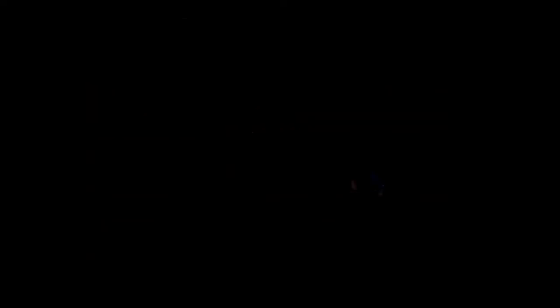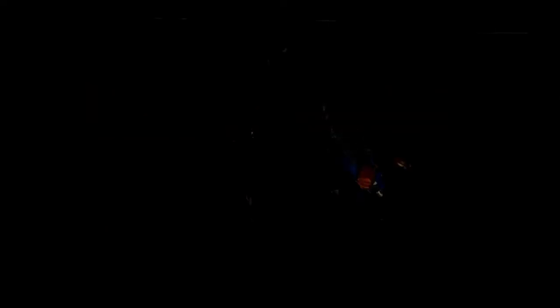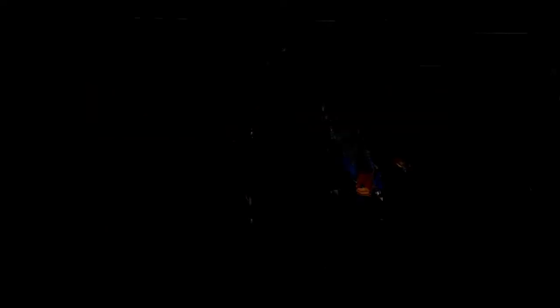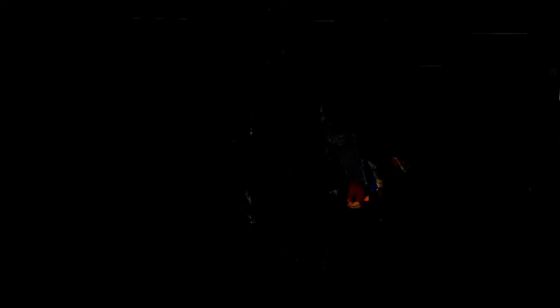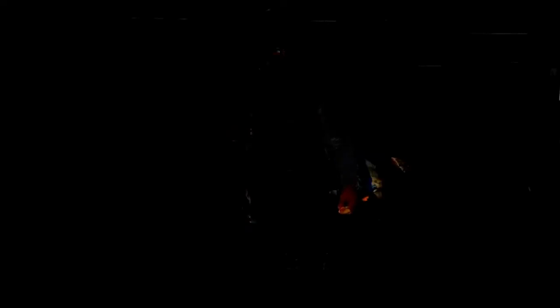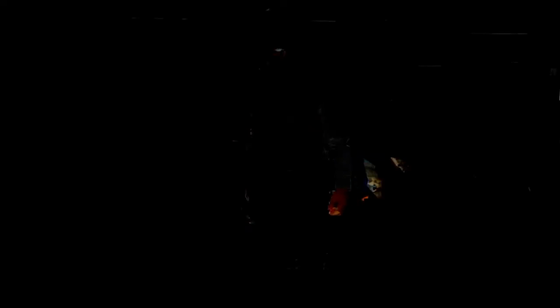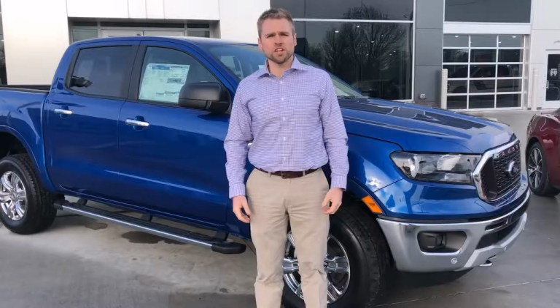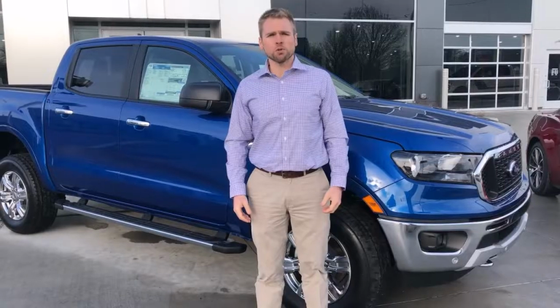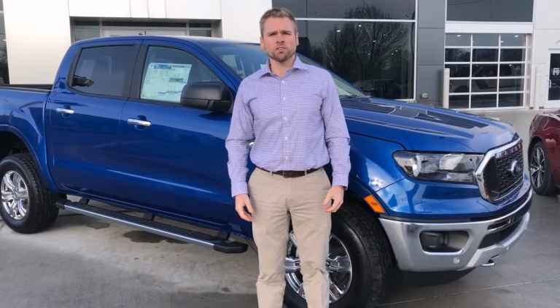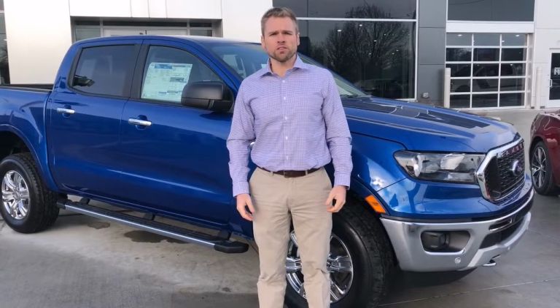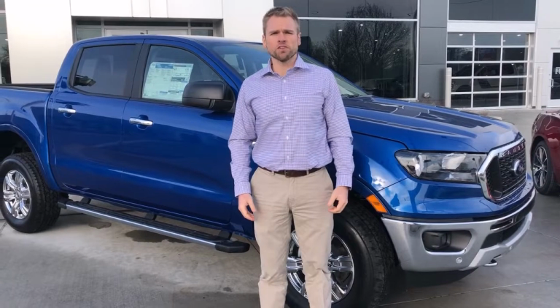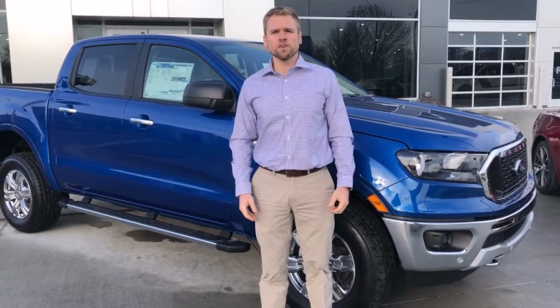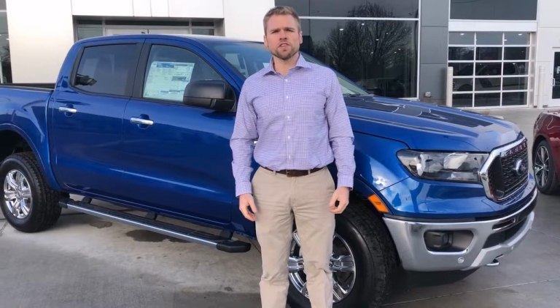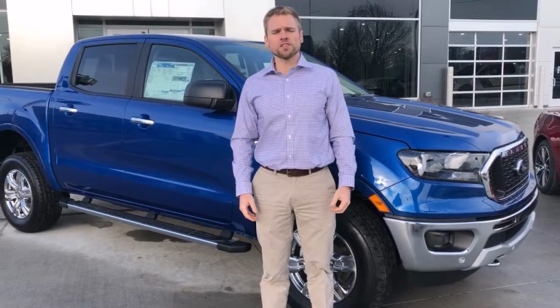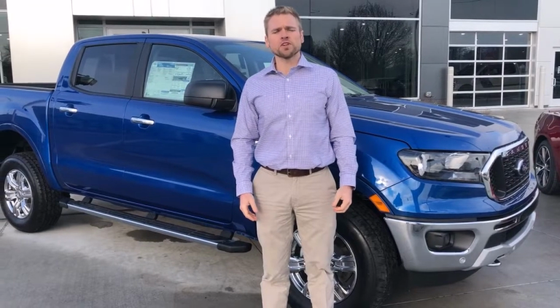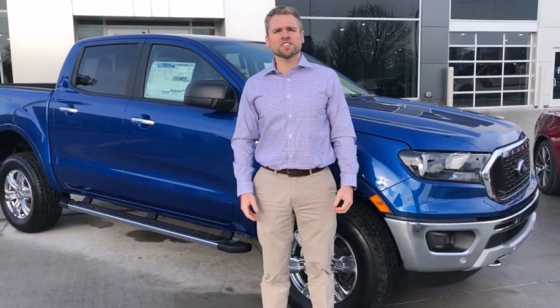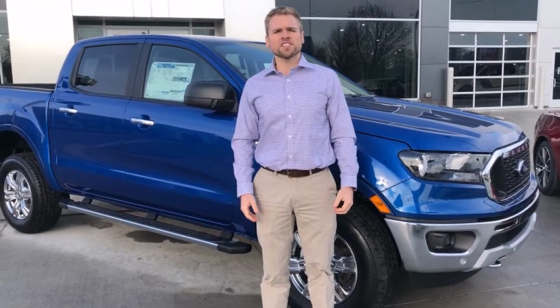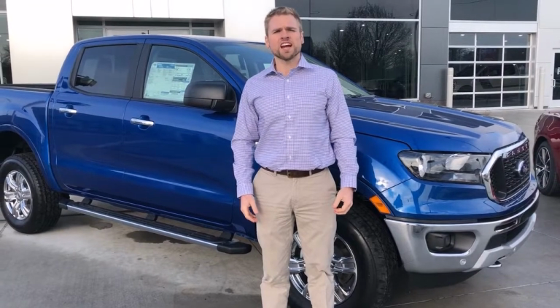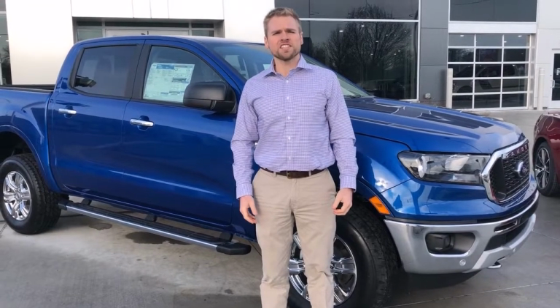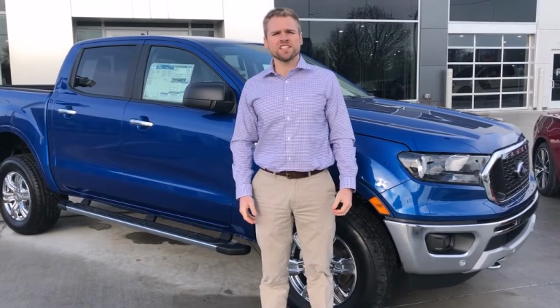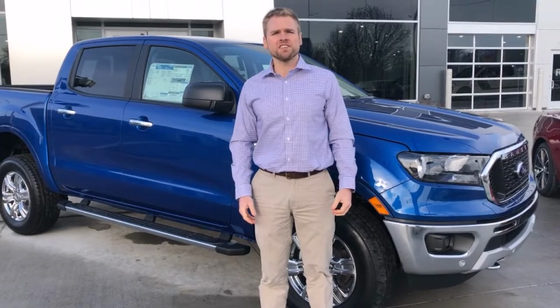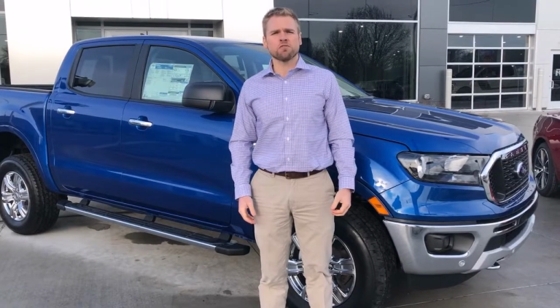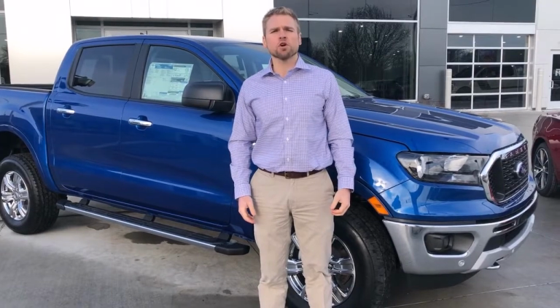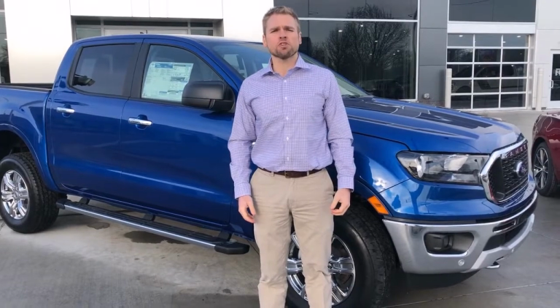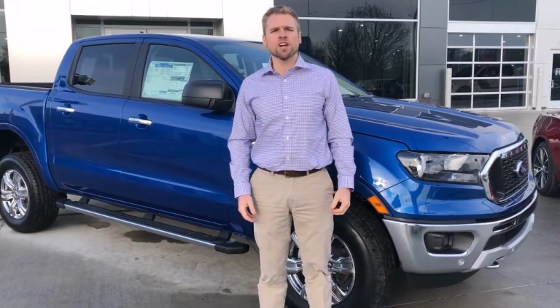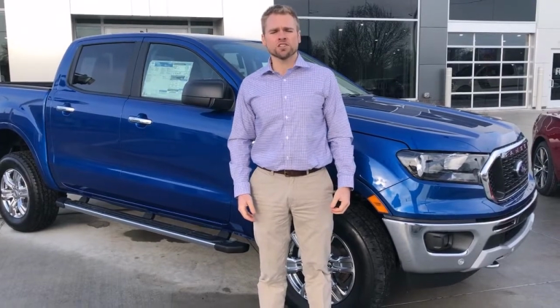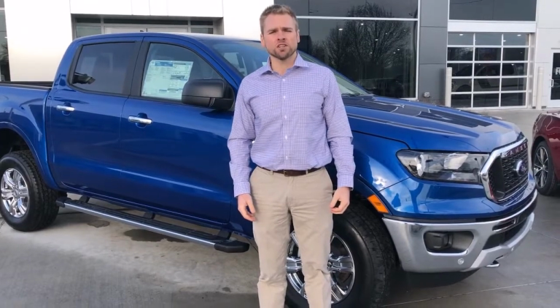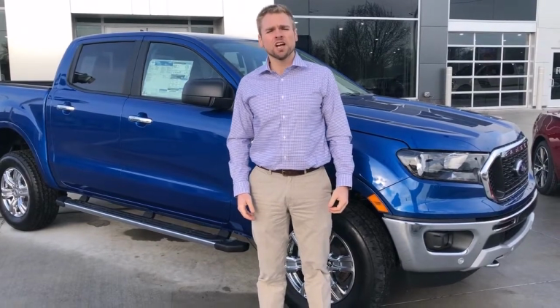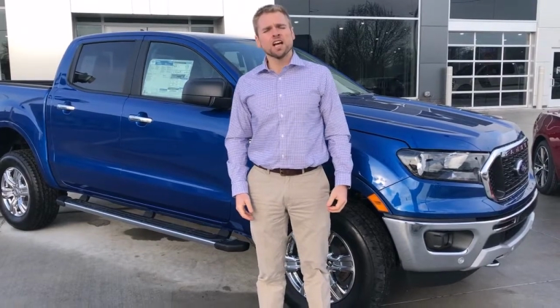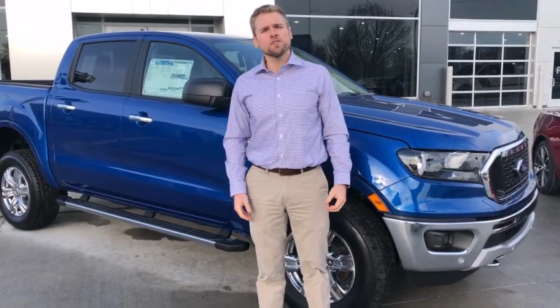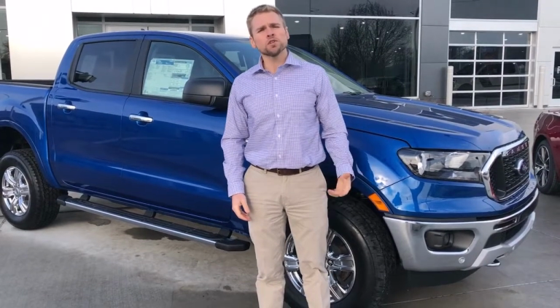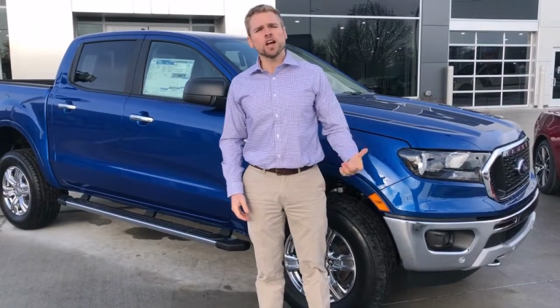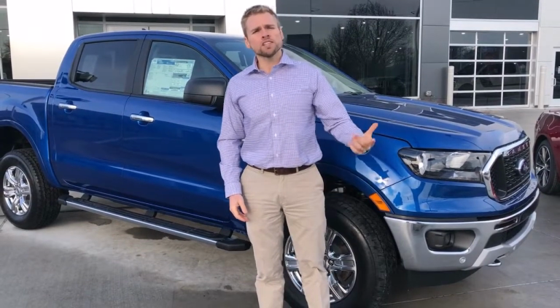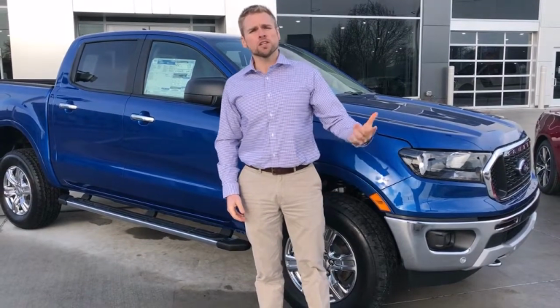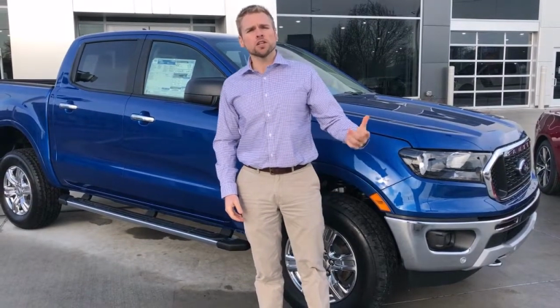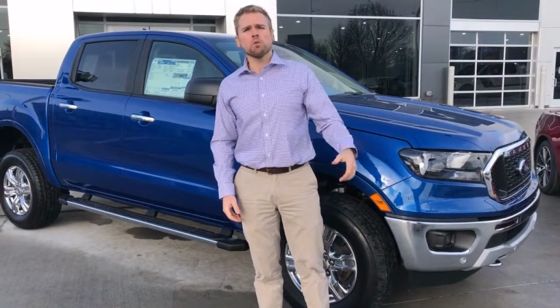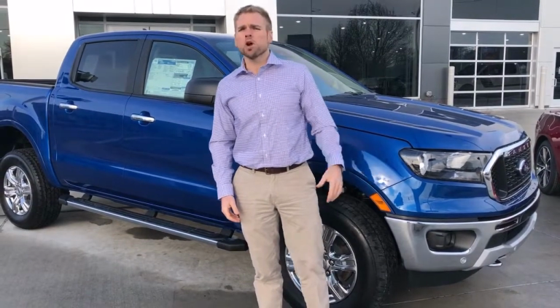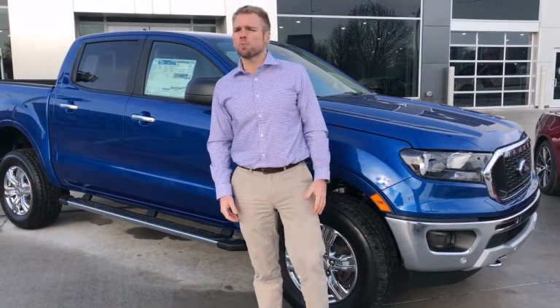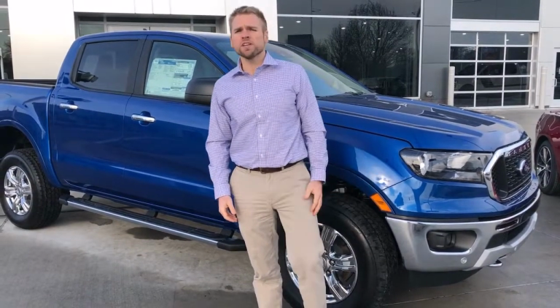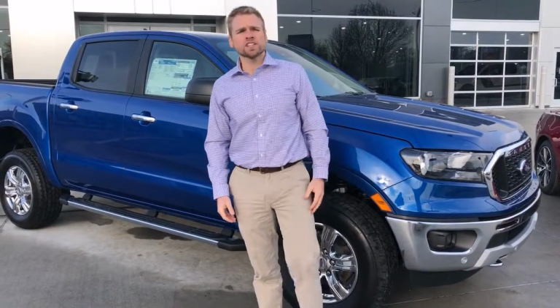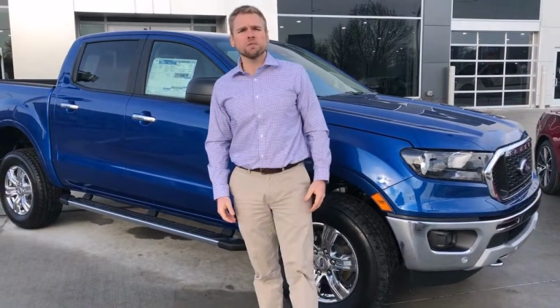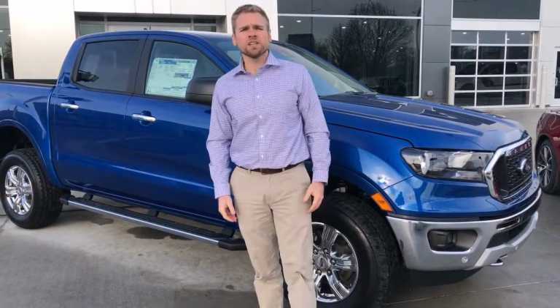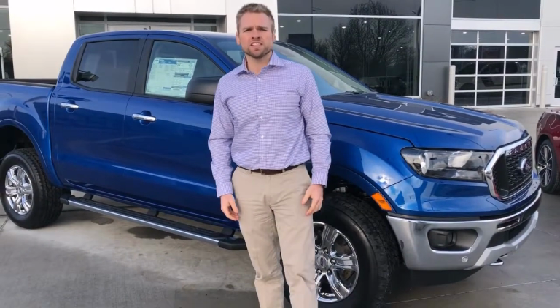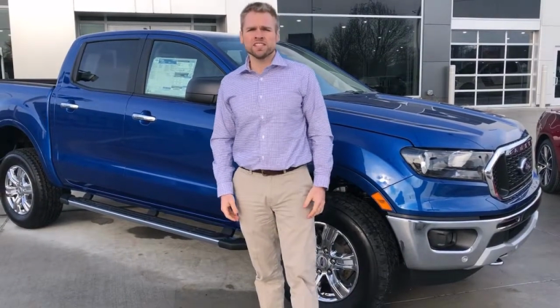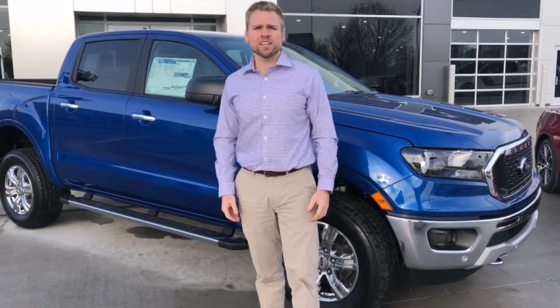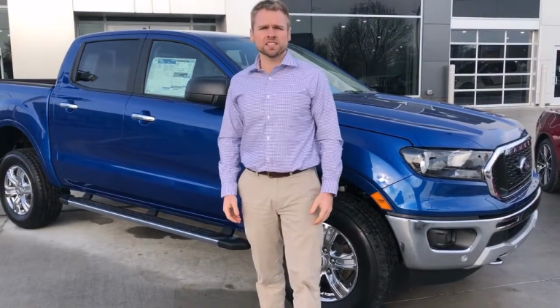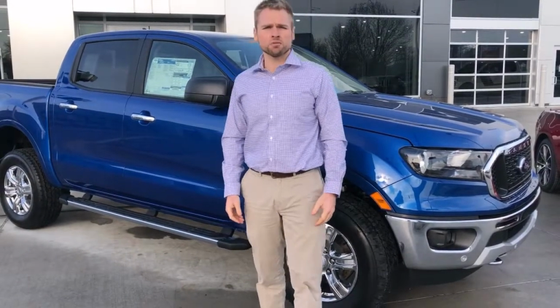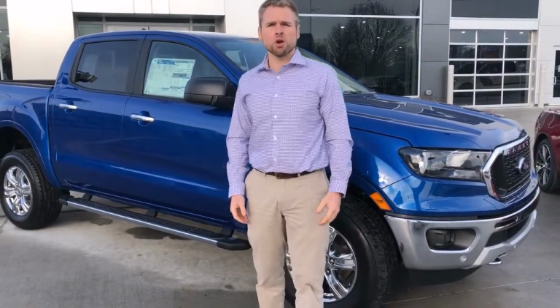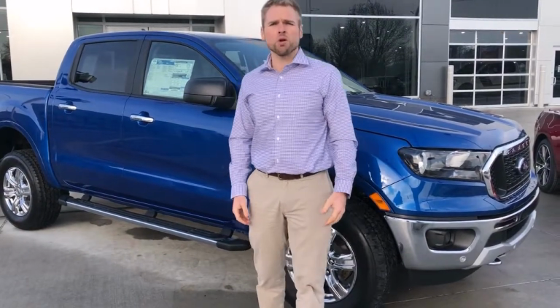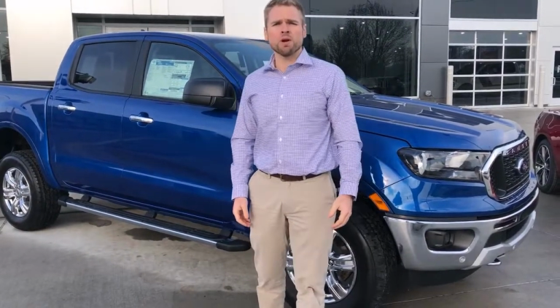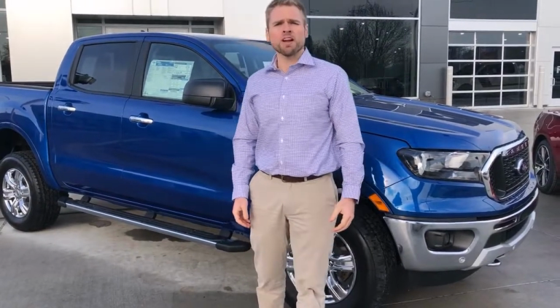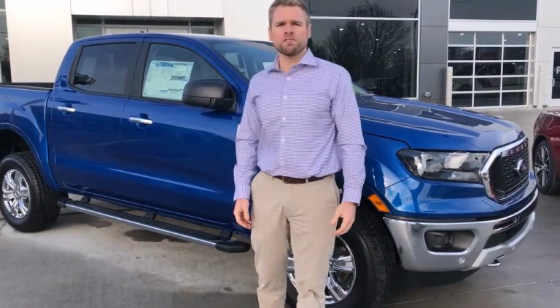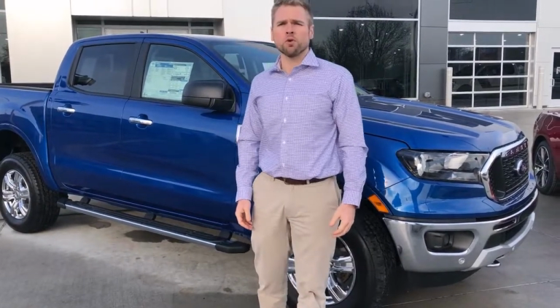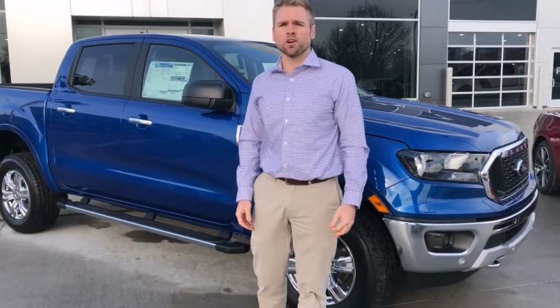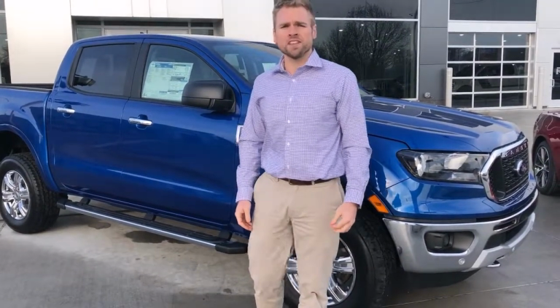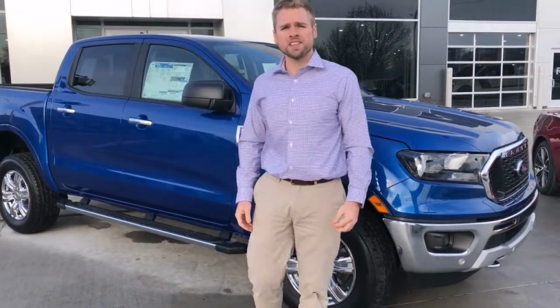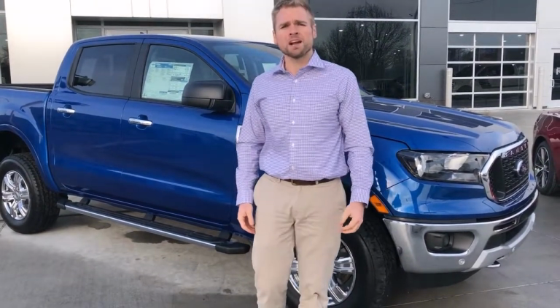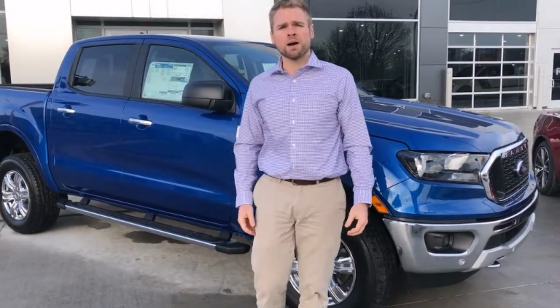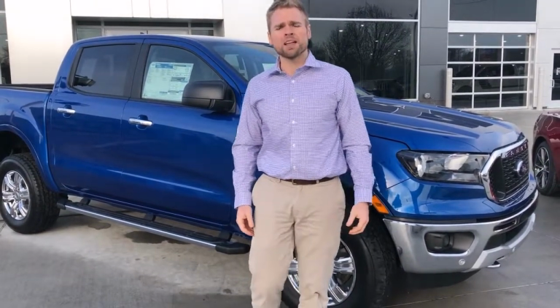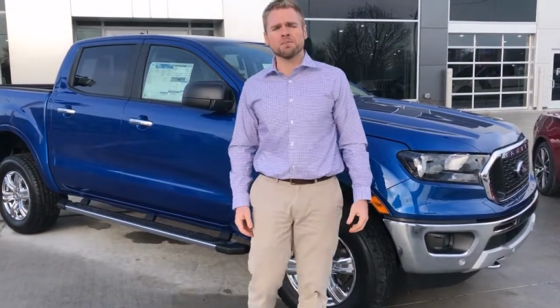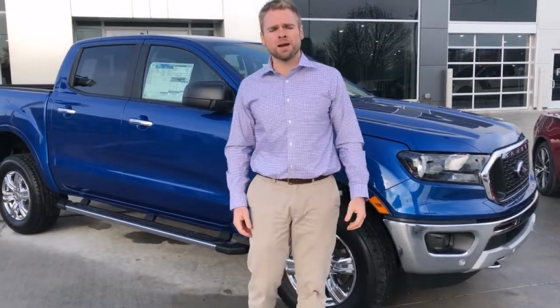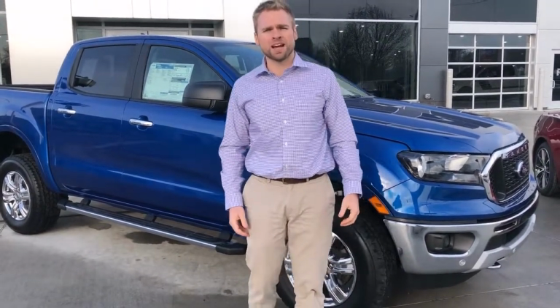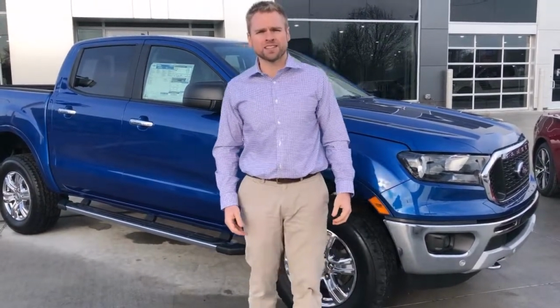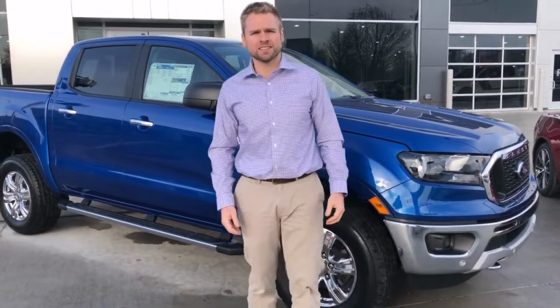Thank you for watching this quick review of the 2019 Ford Ranger. If you would like to learn more, please come in and see us at Rowe O'Brien Ford at Nine Mile and Mack.